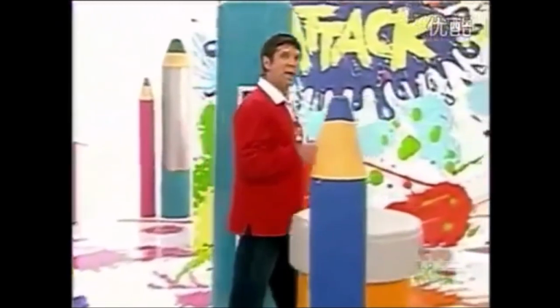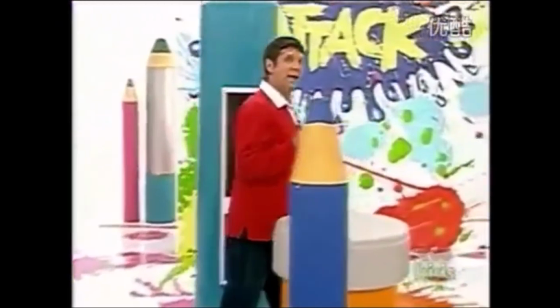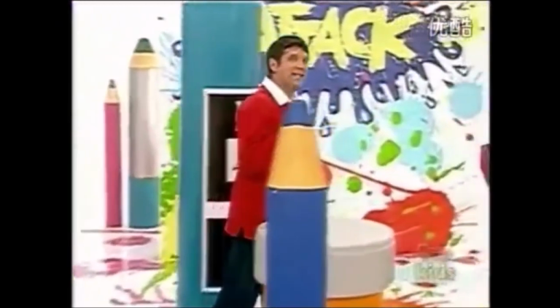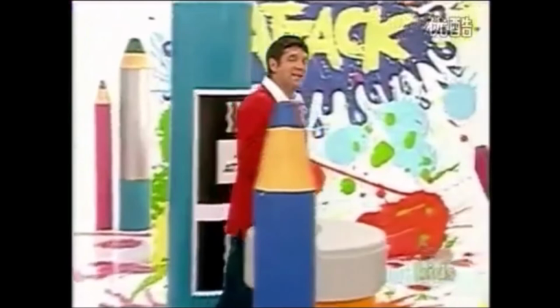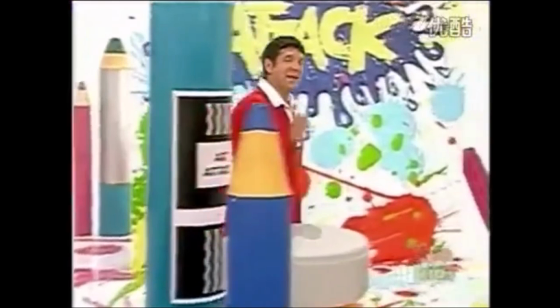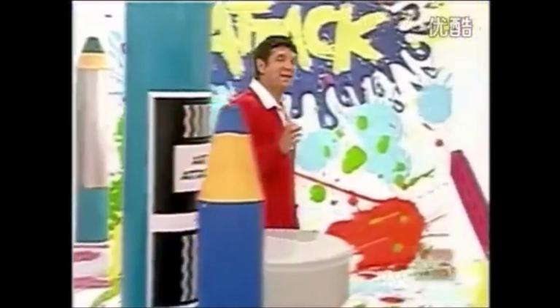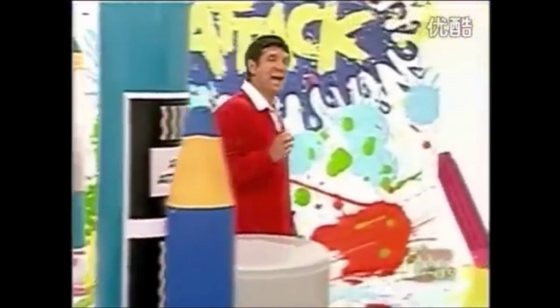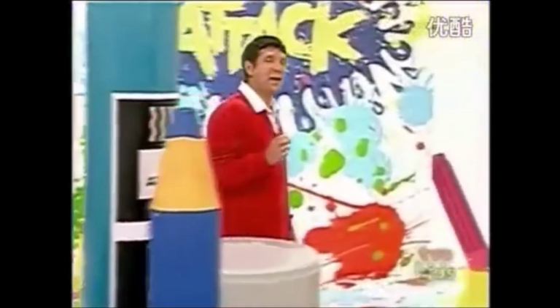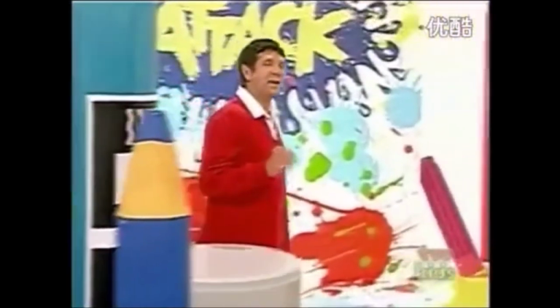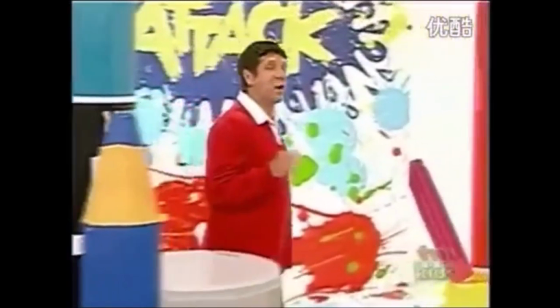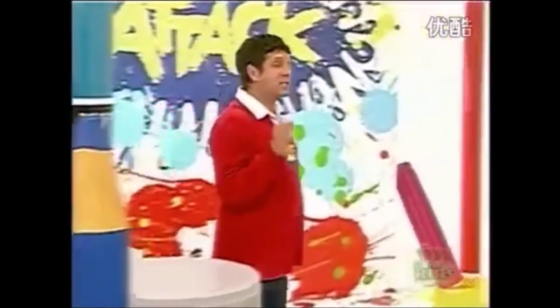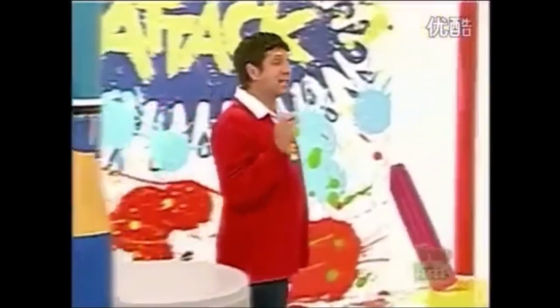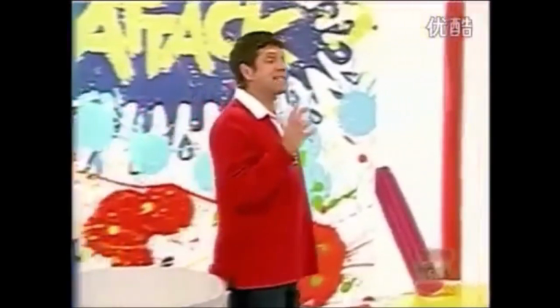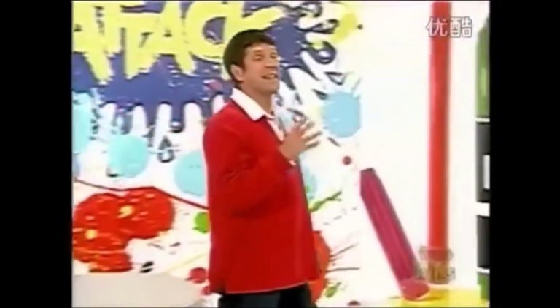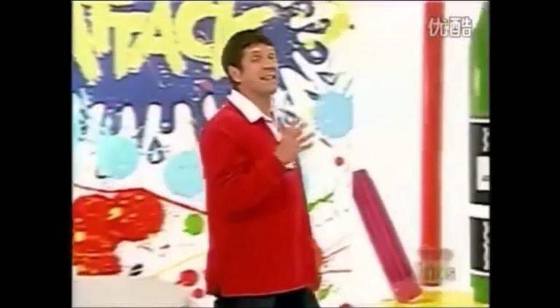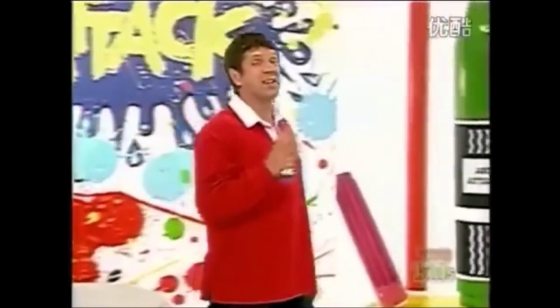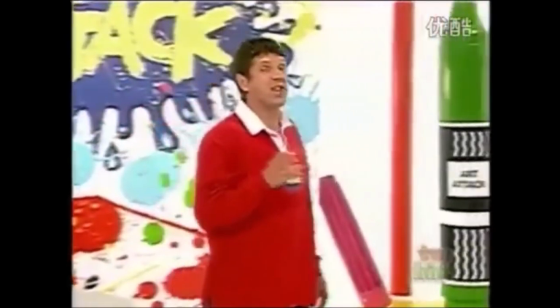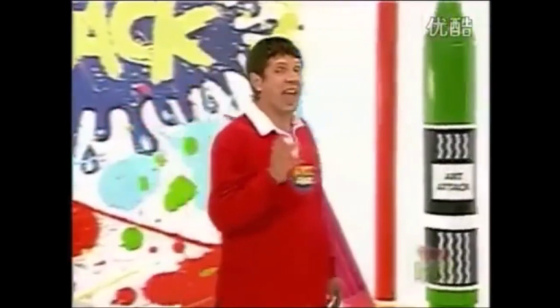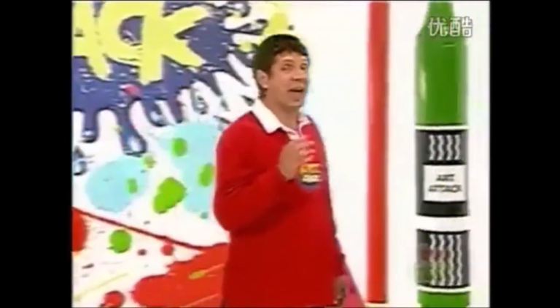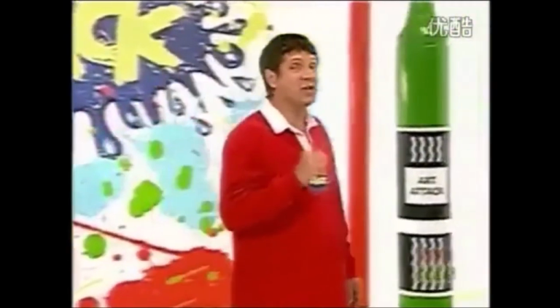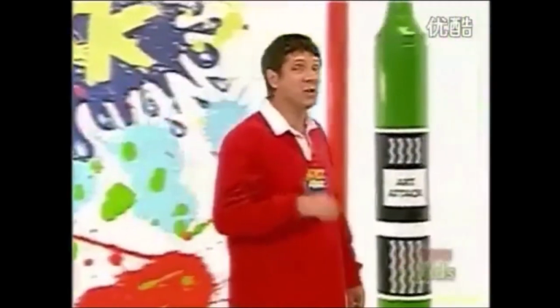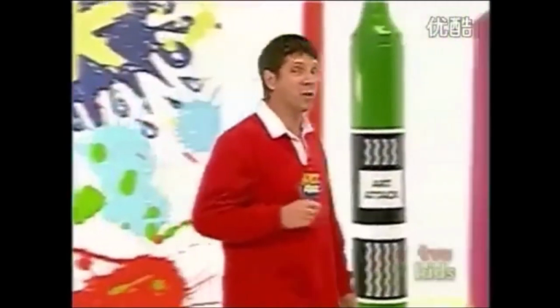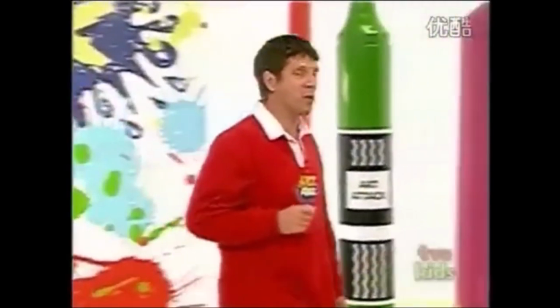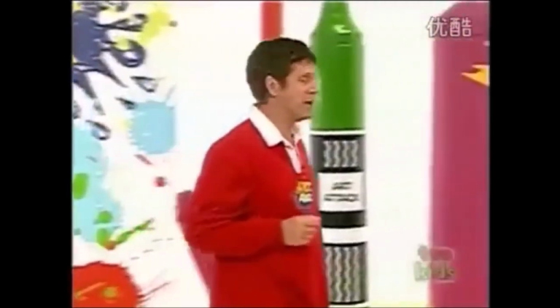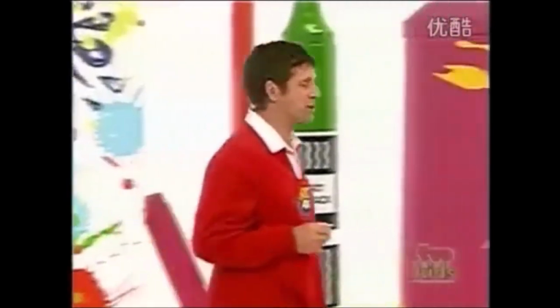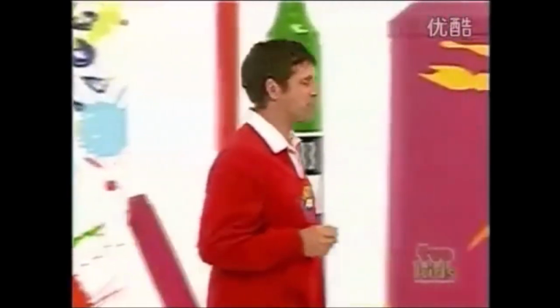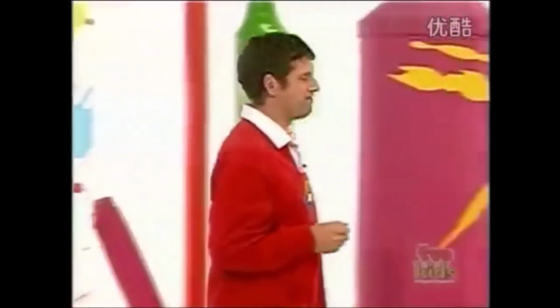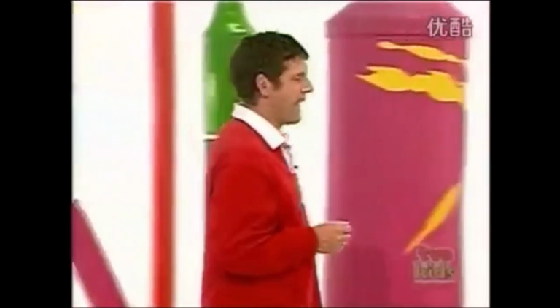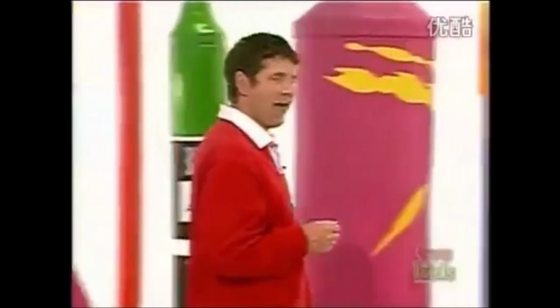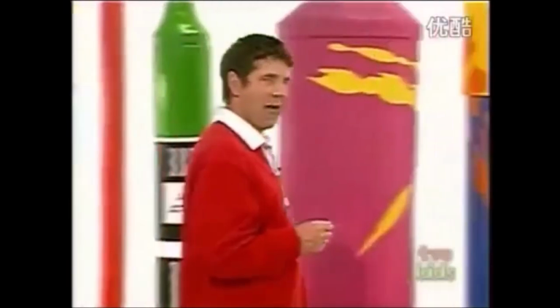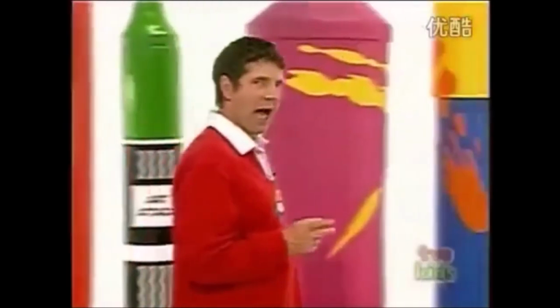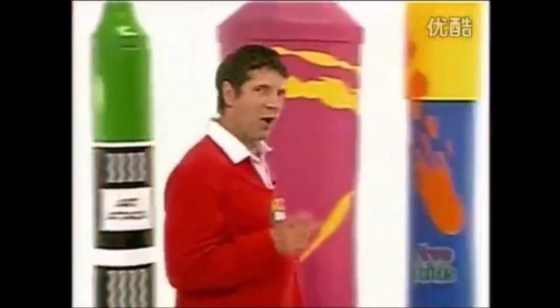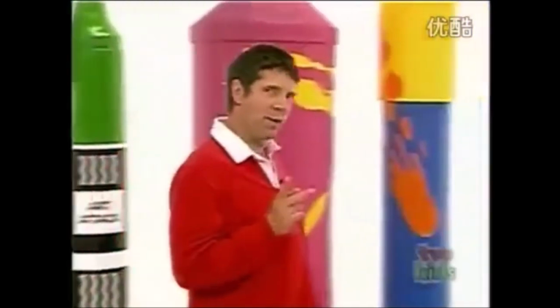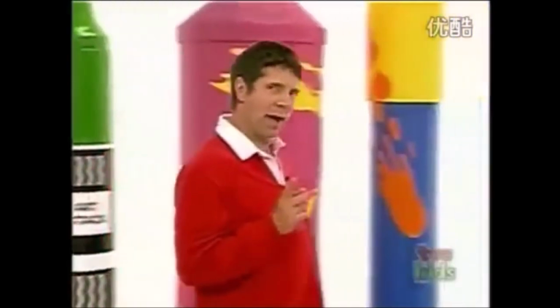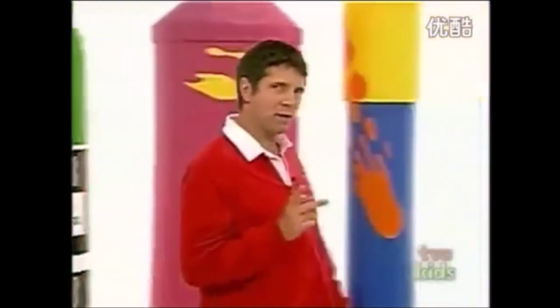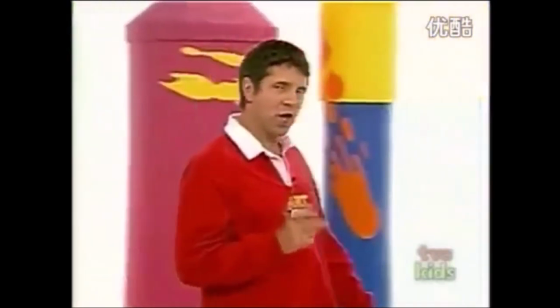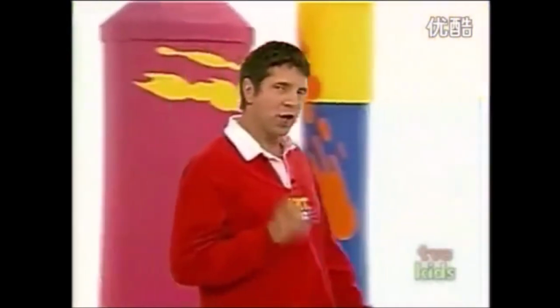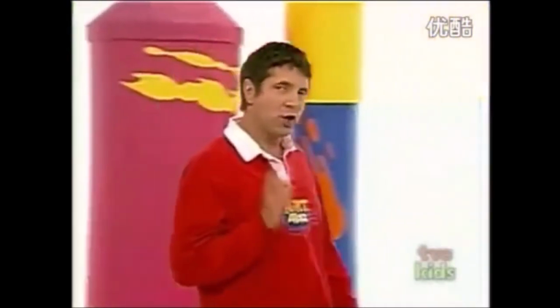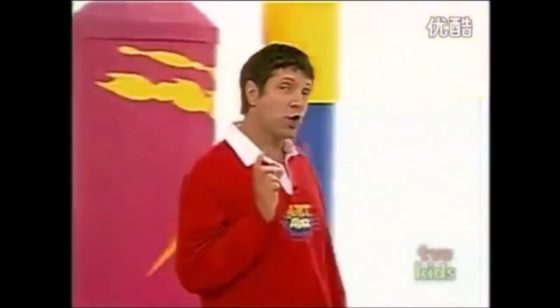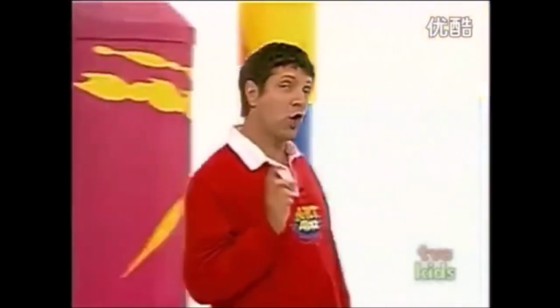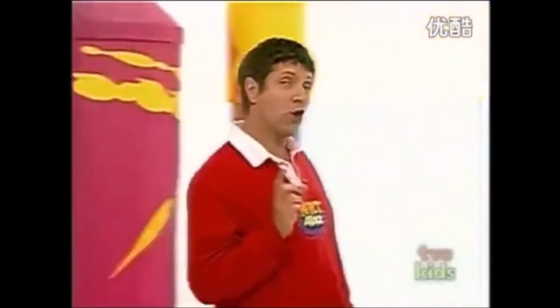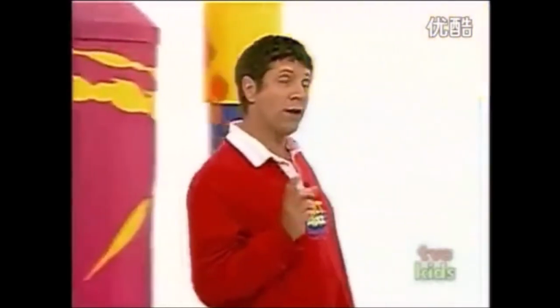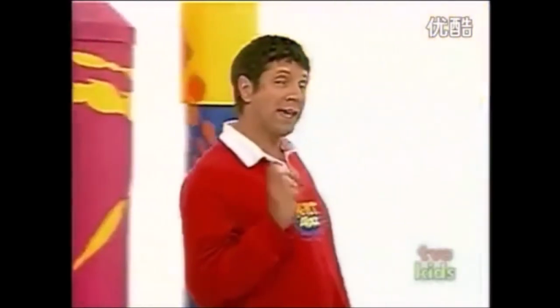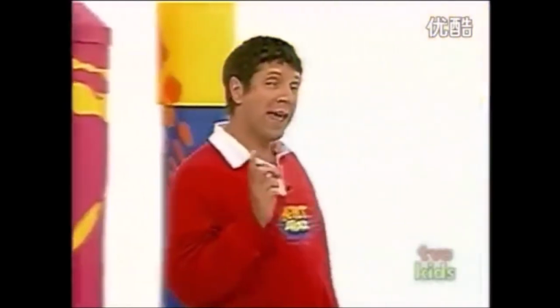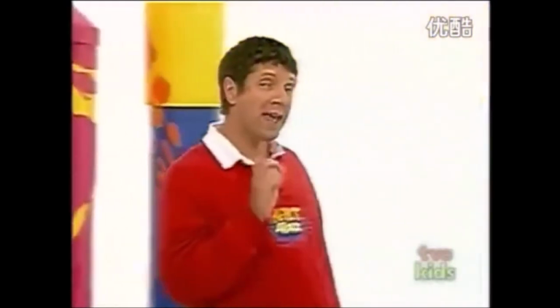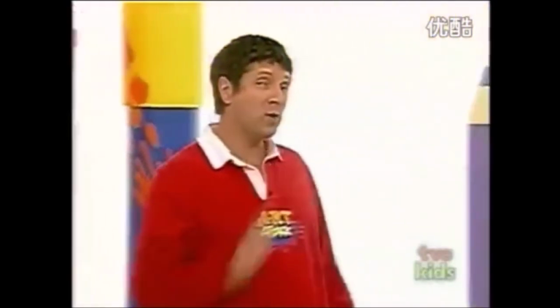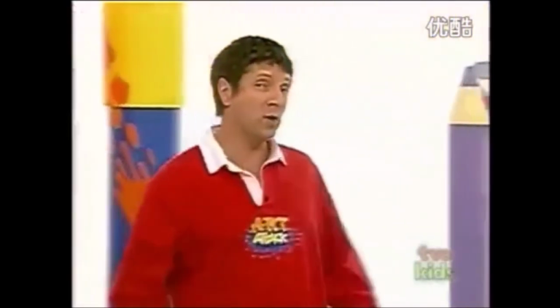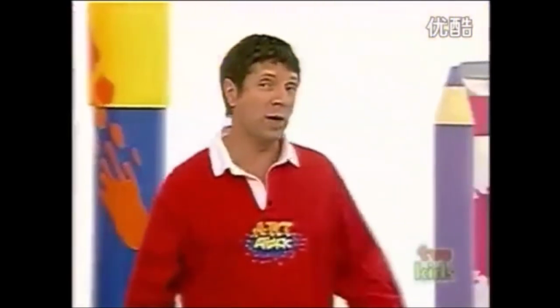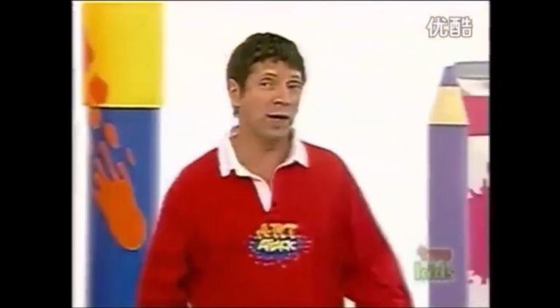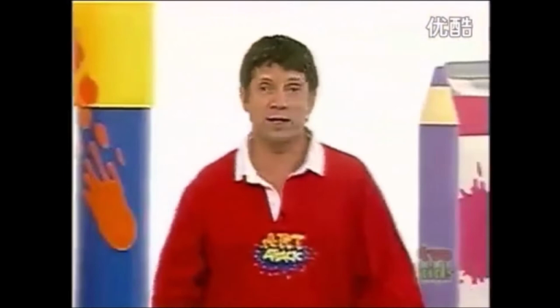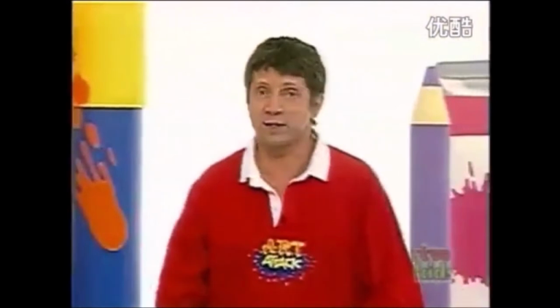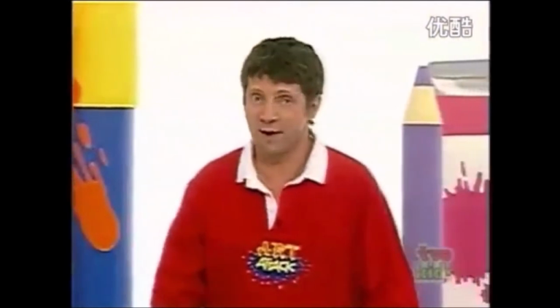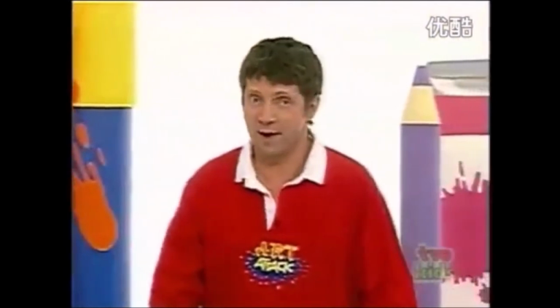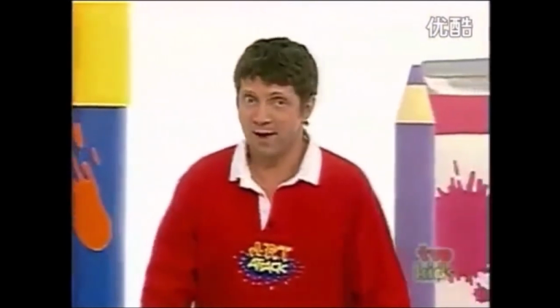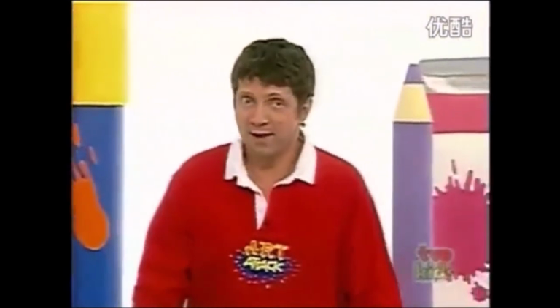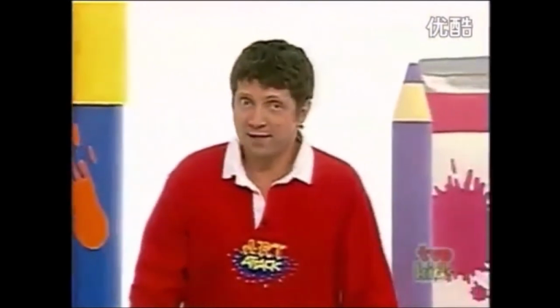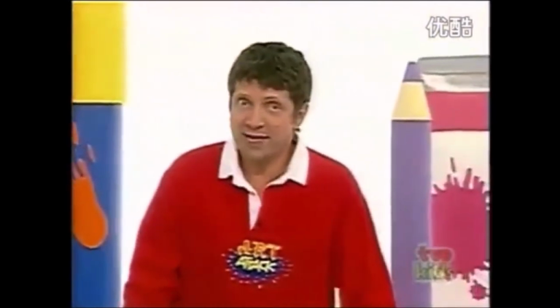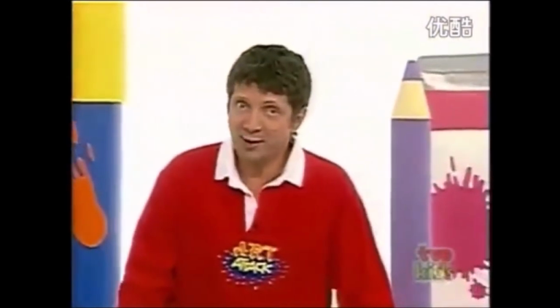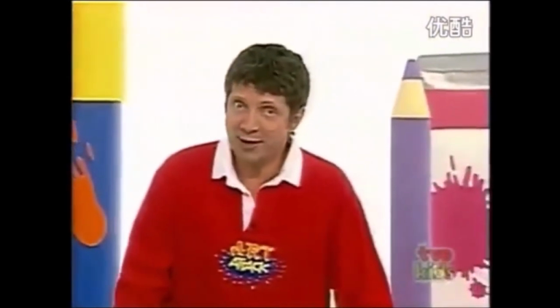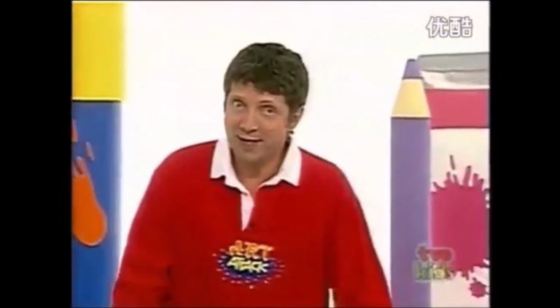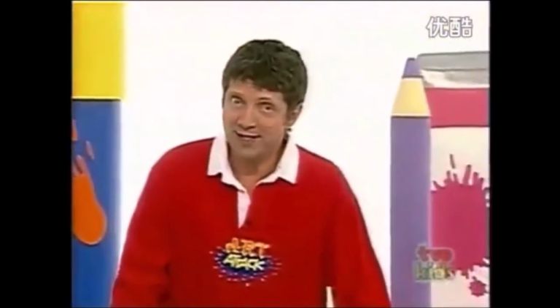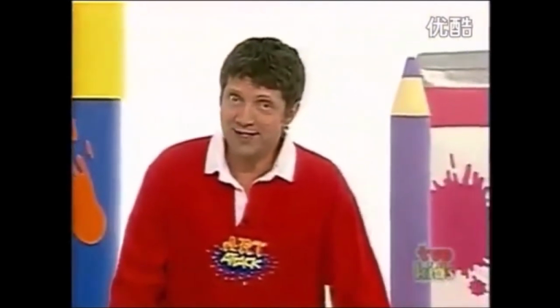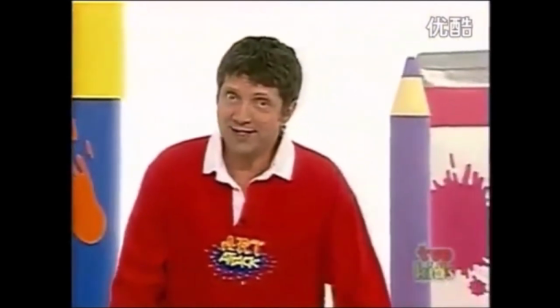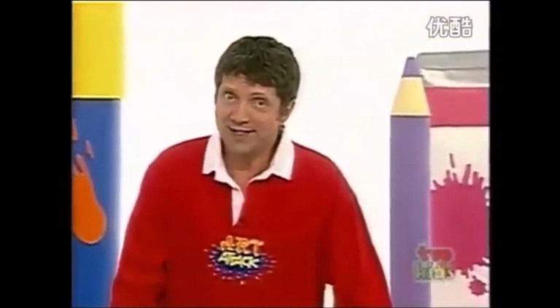Do you know what? It's amazing how many artistic things you can do with words. How about colouring in with words? Take a look at this.